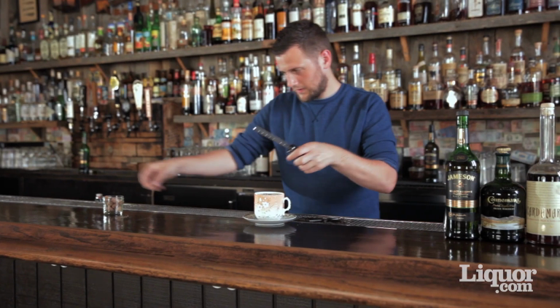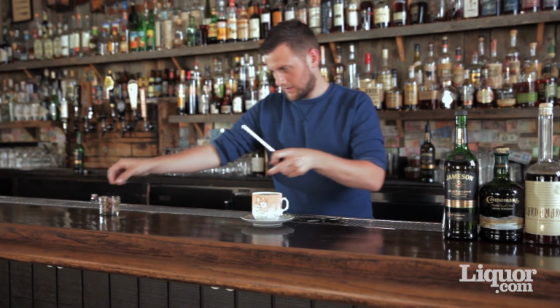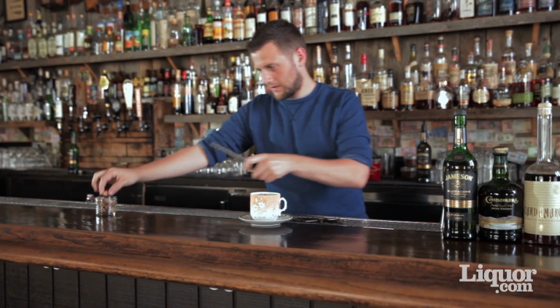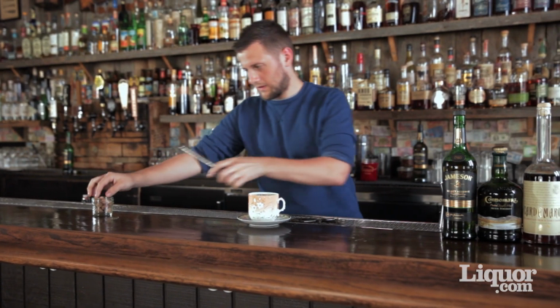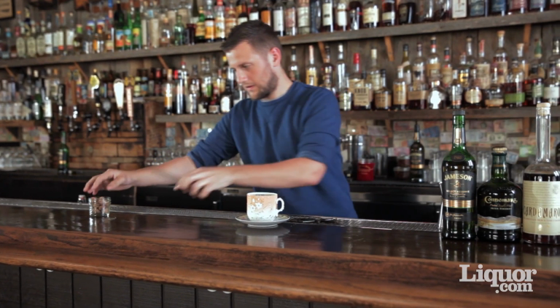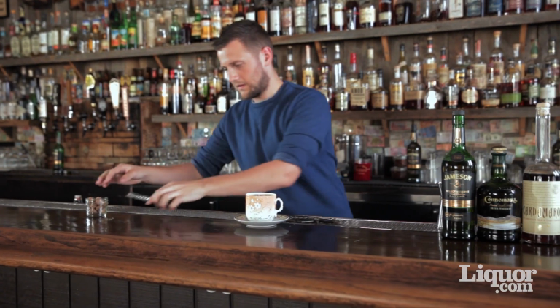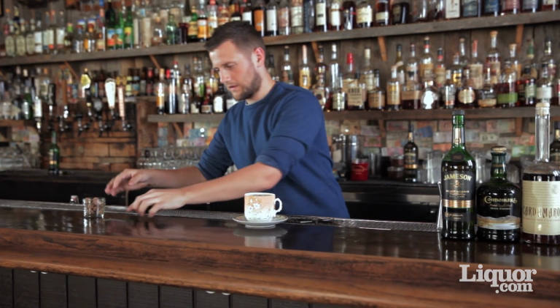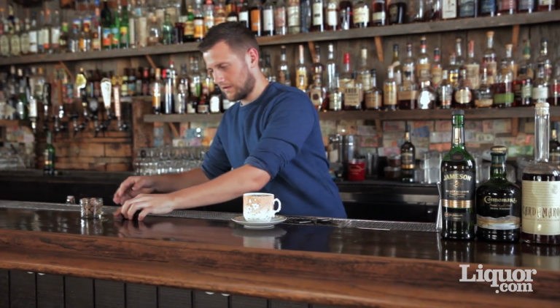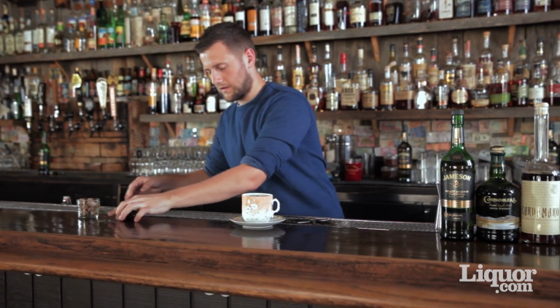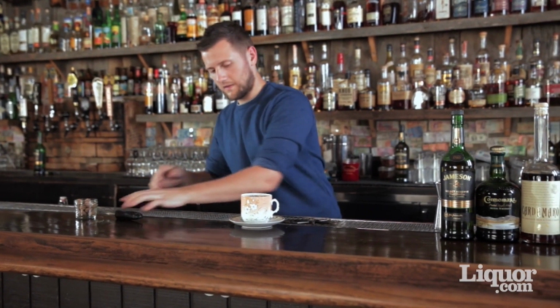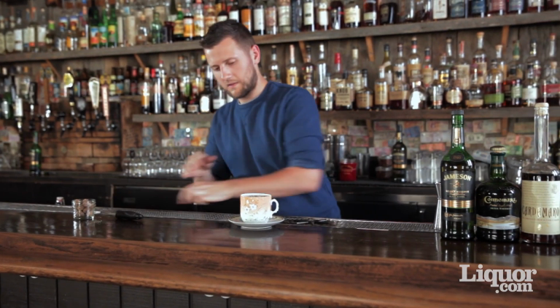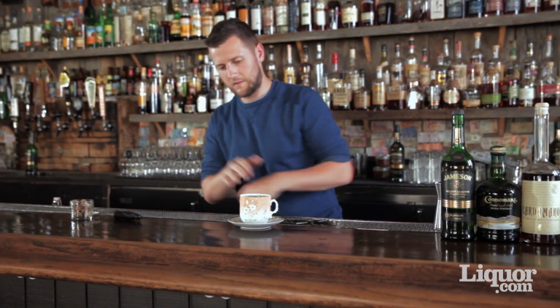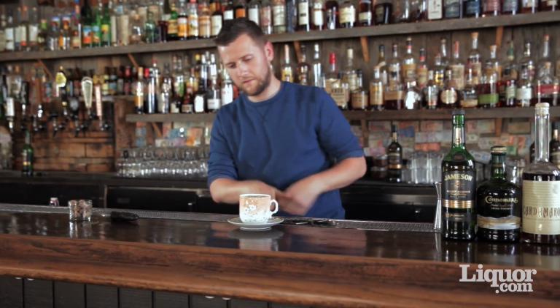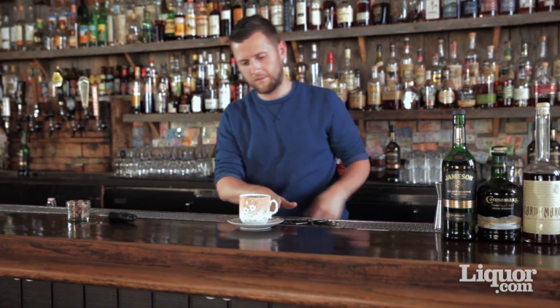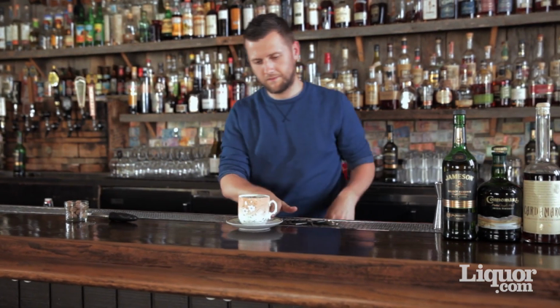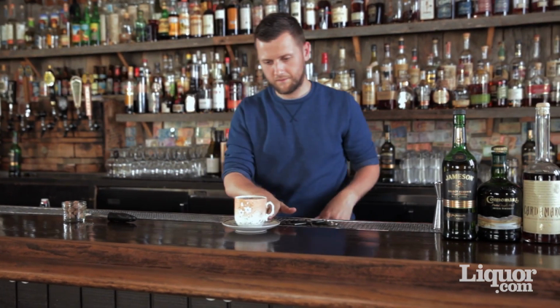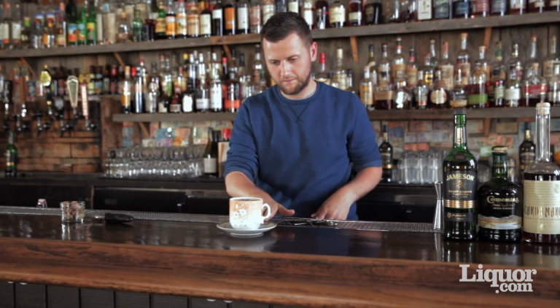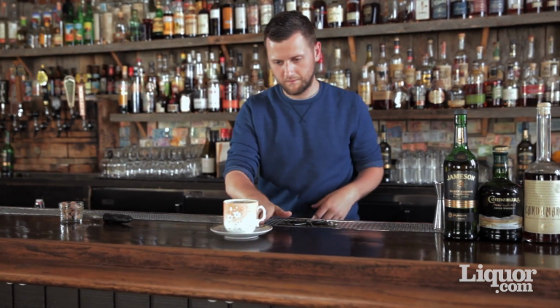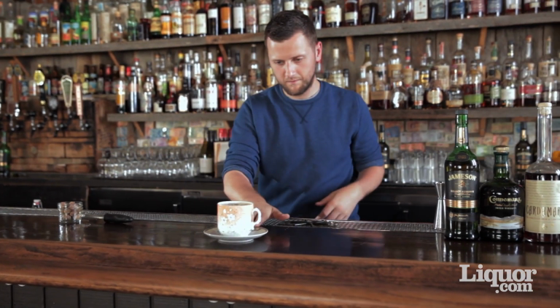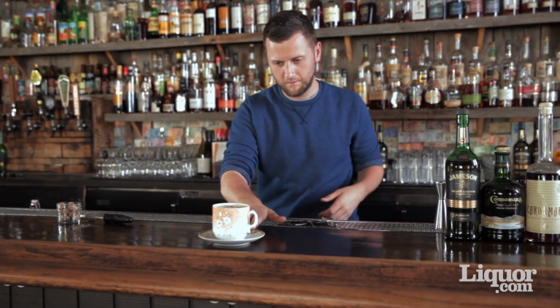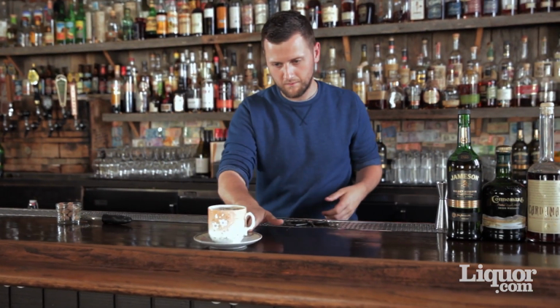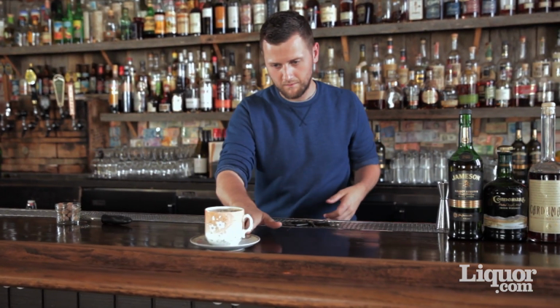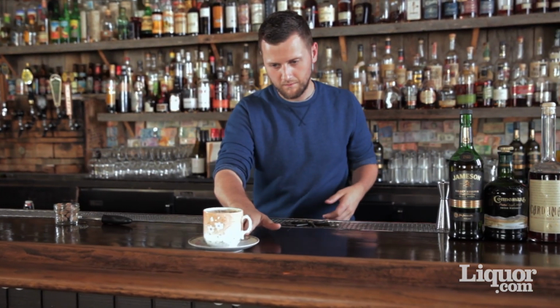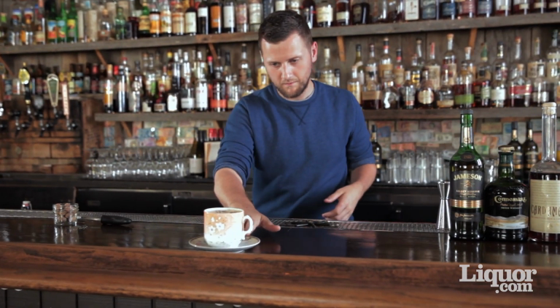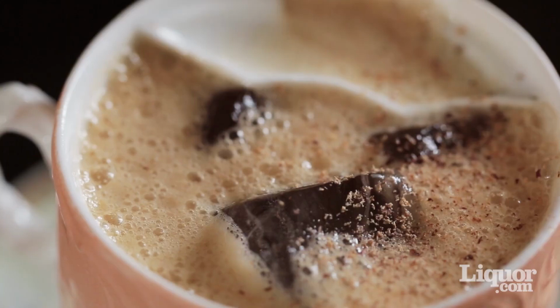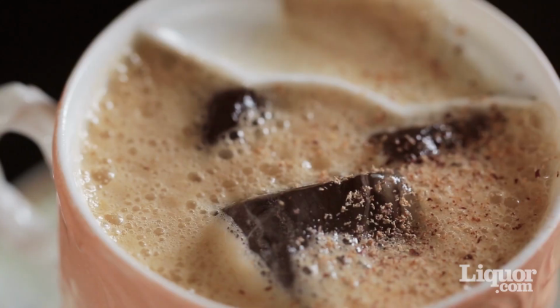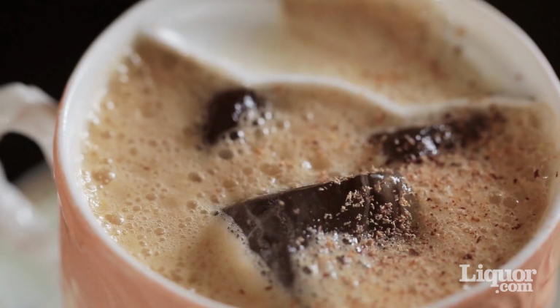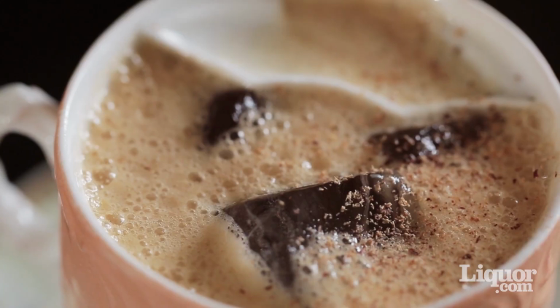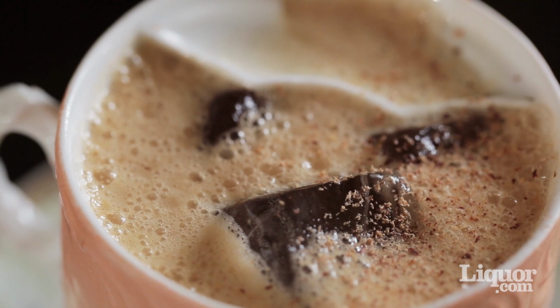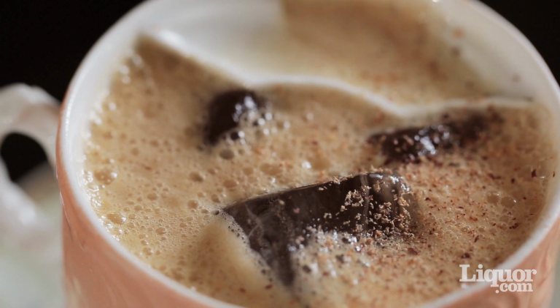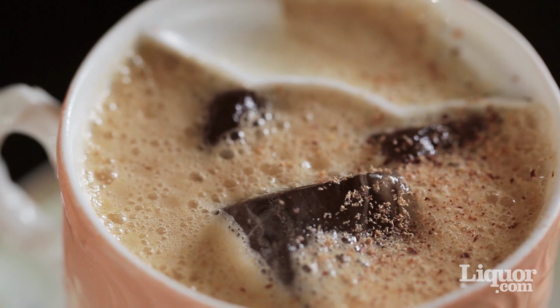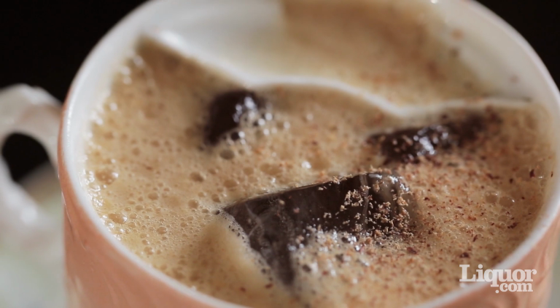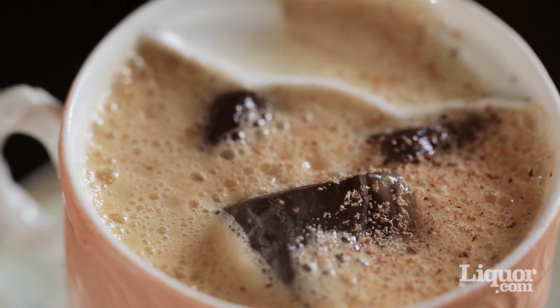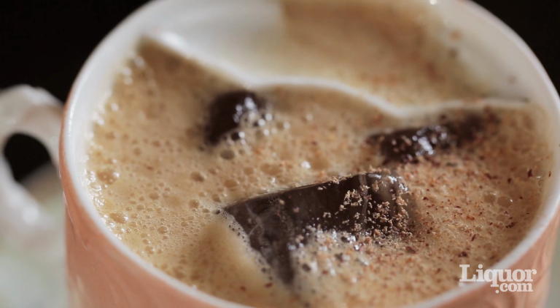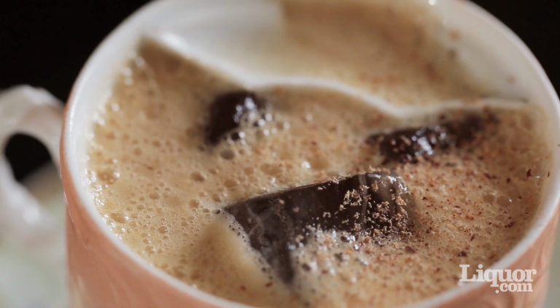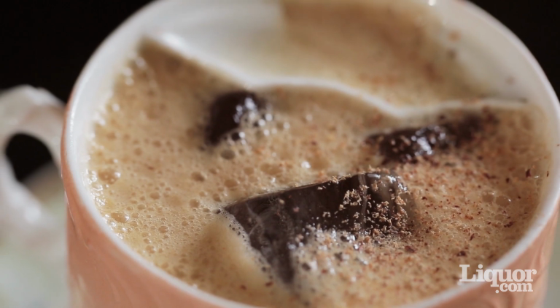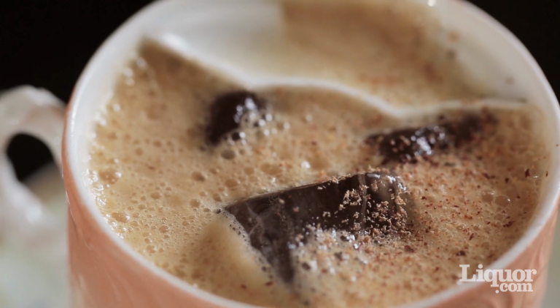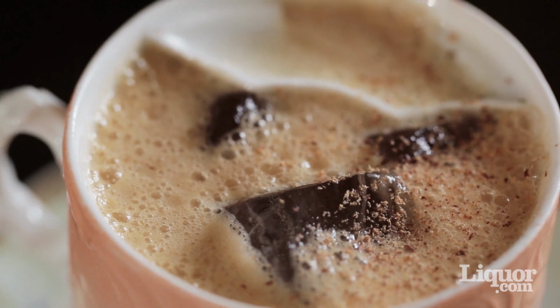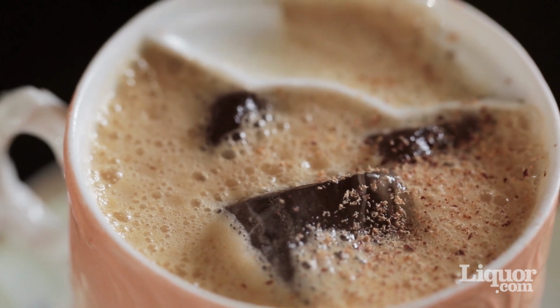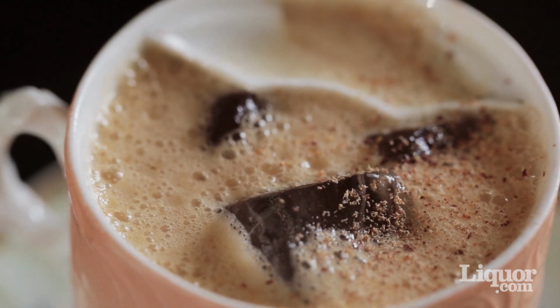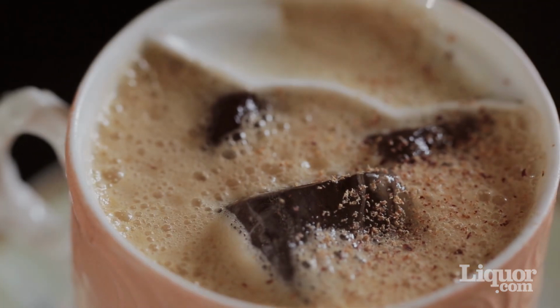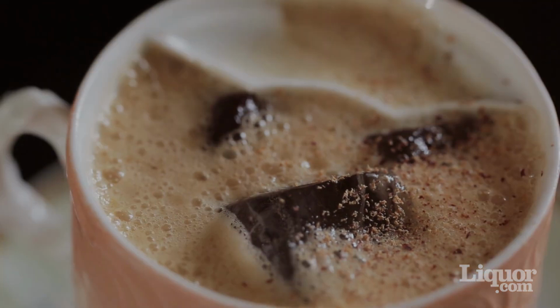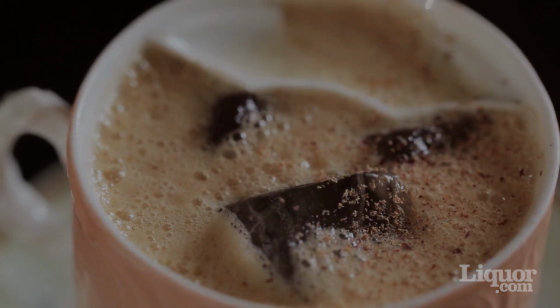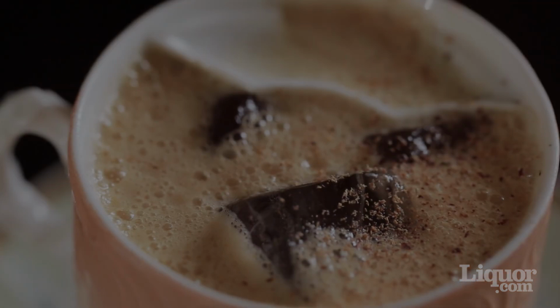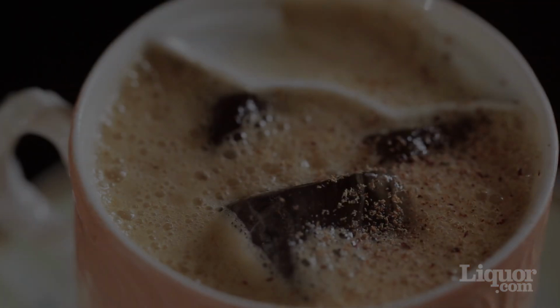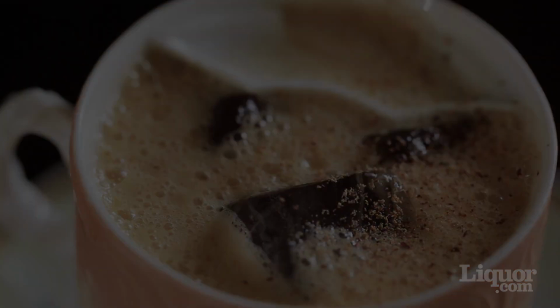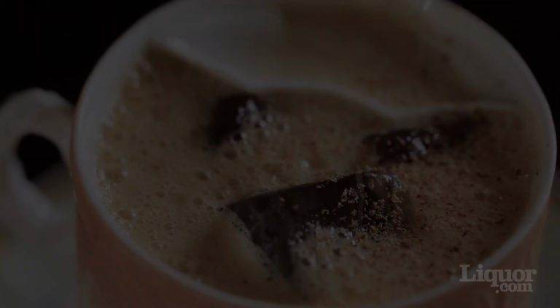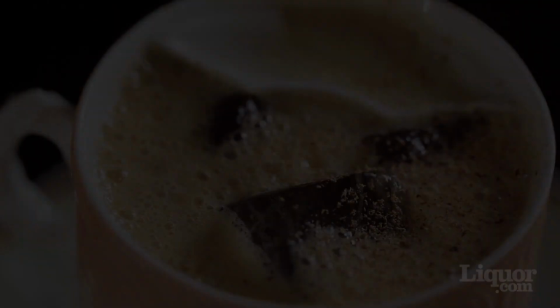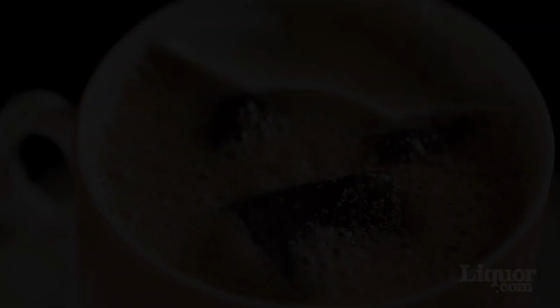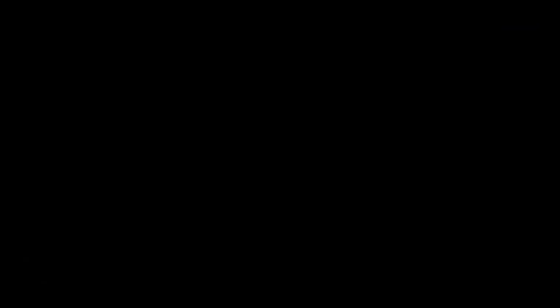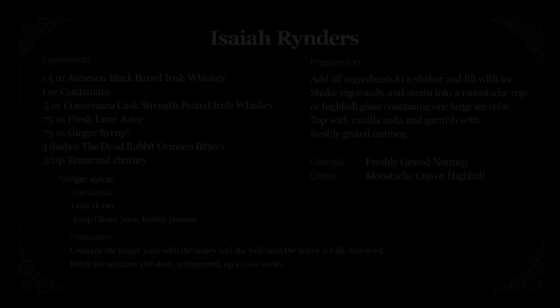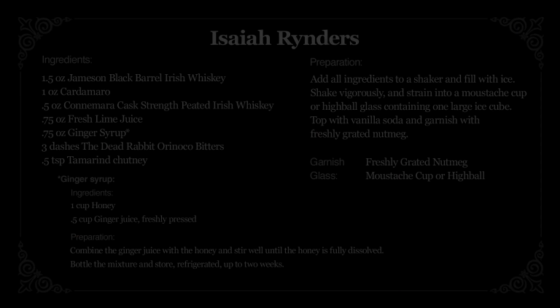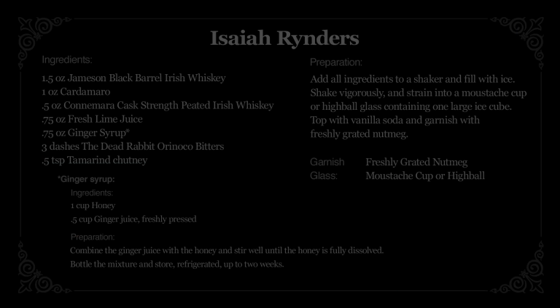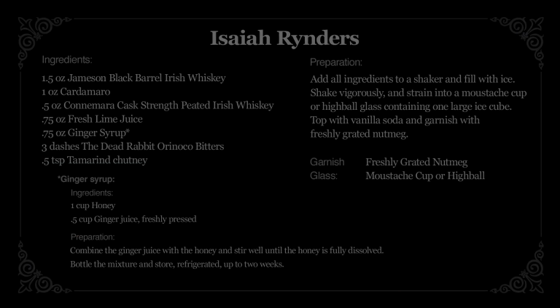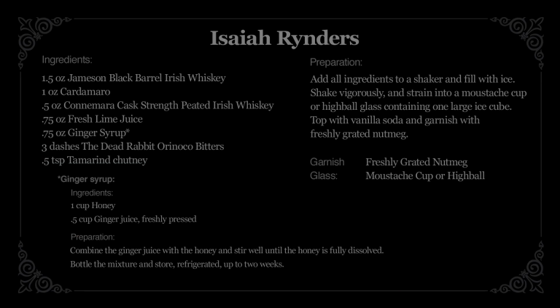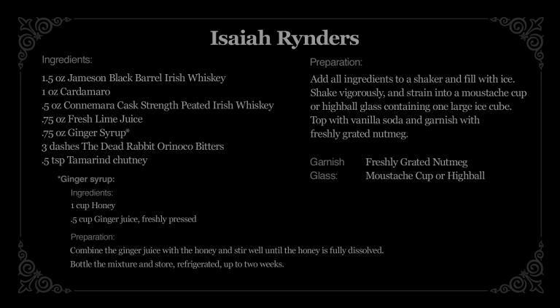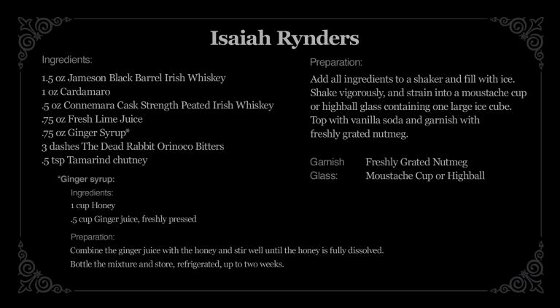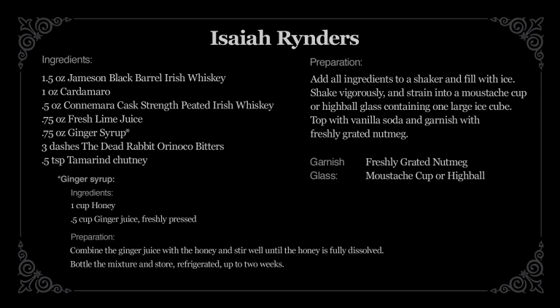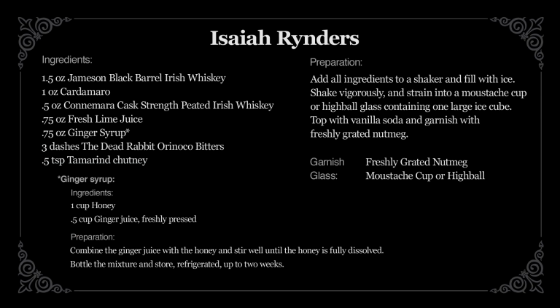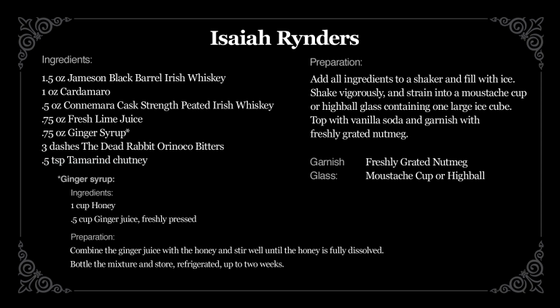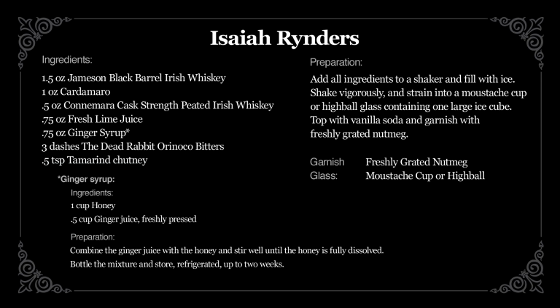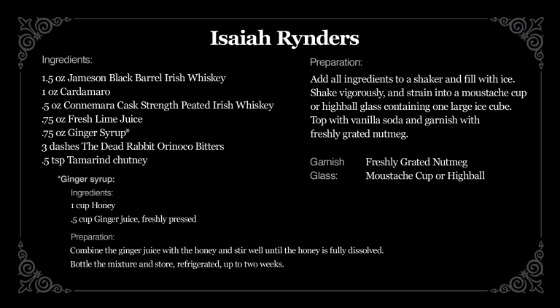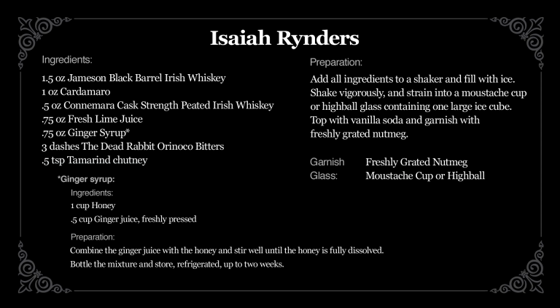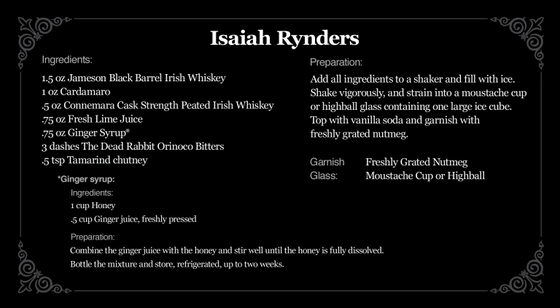And that's it — the Isaiah Reitners. Moustache or not, this is a drink that anyone can enjoy. We'll be right back.